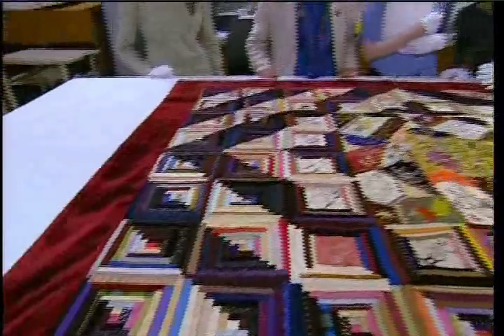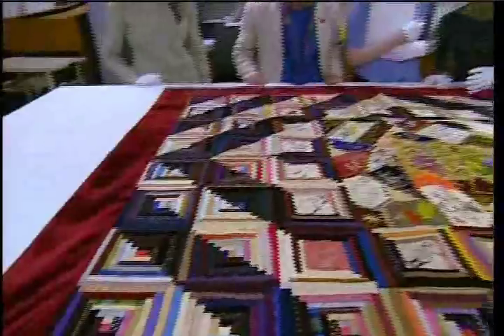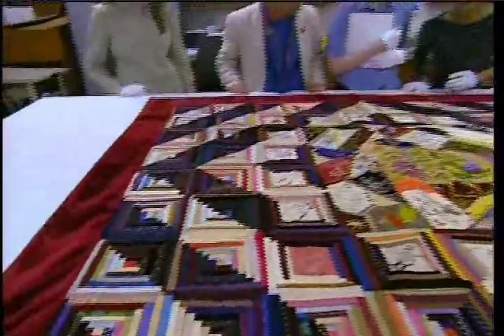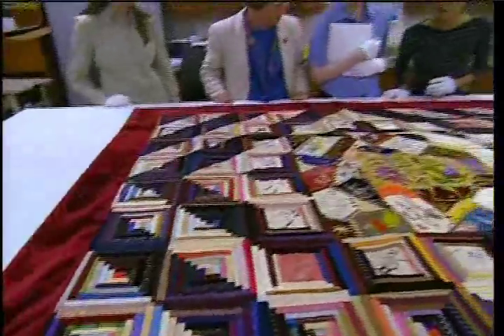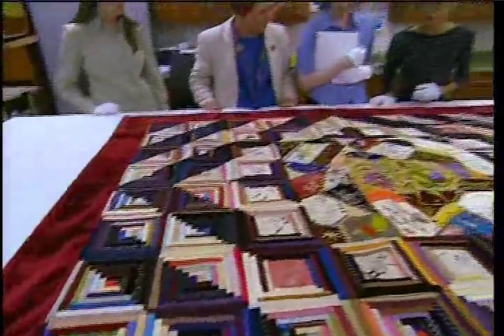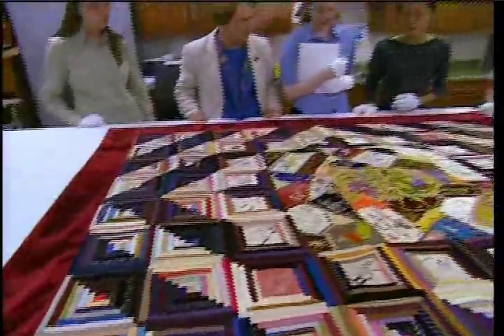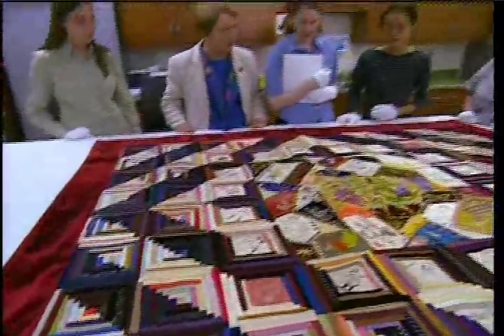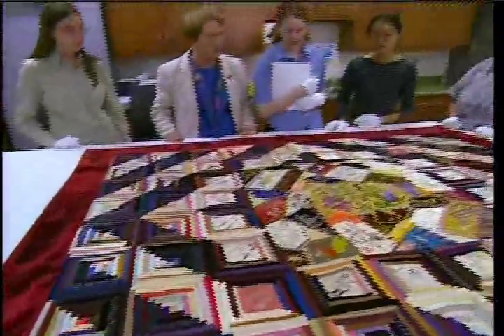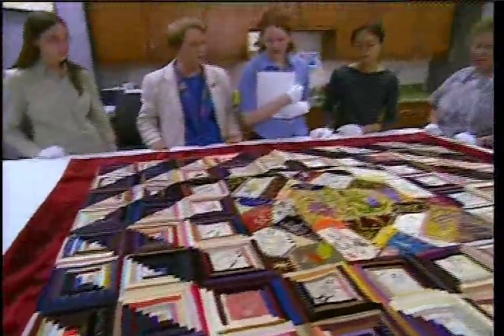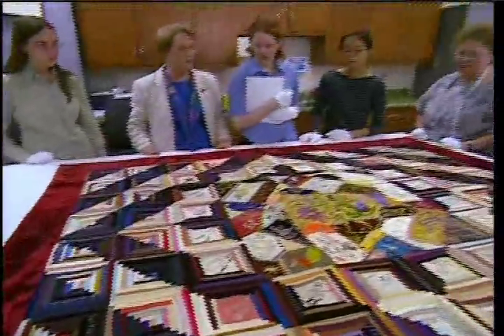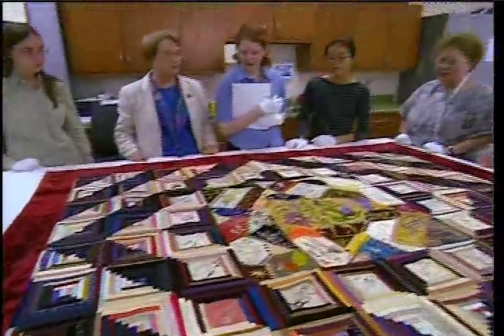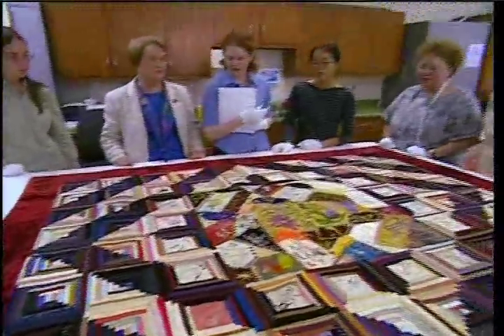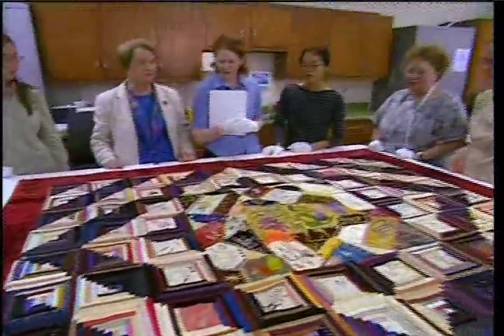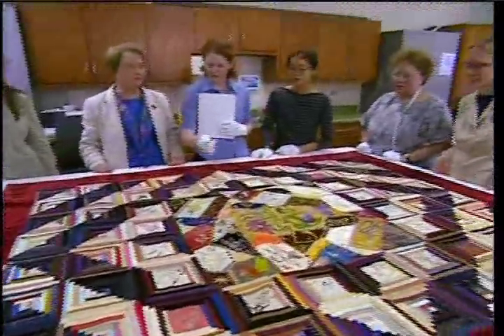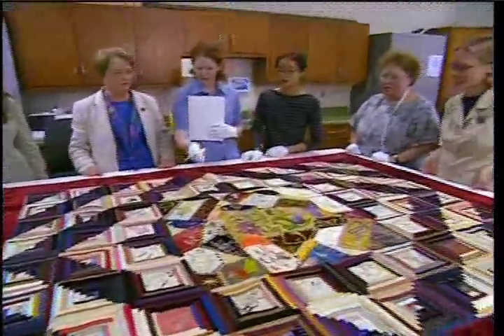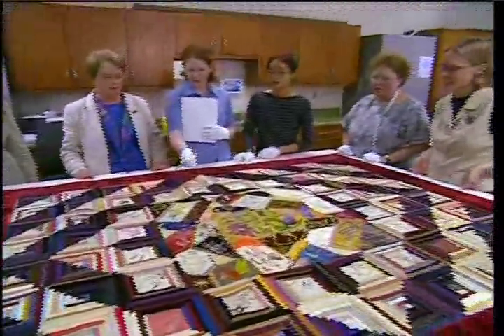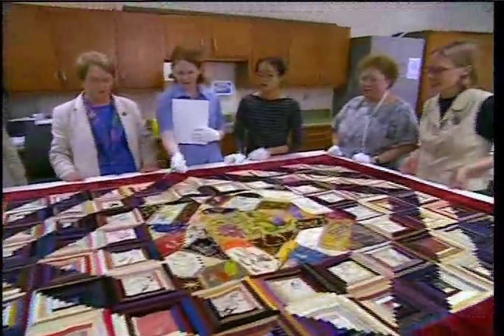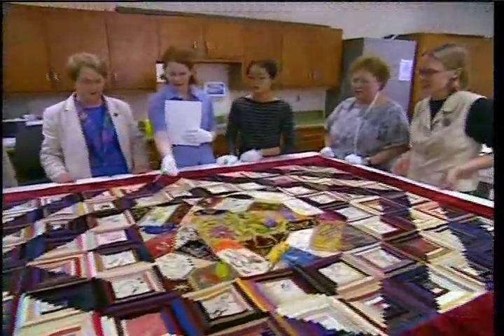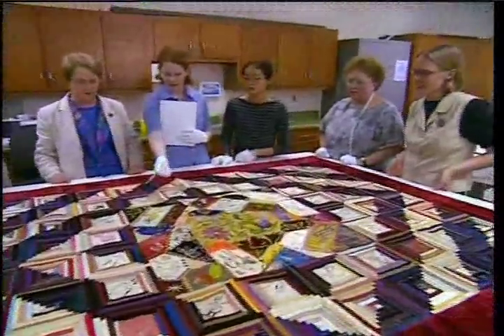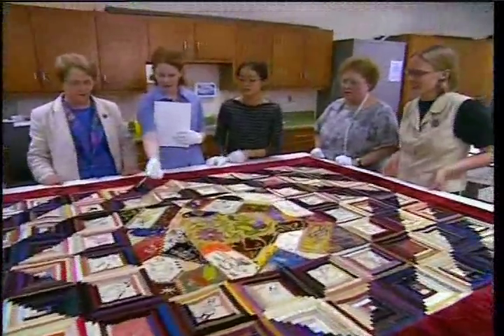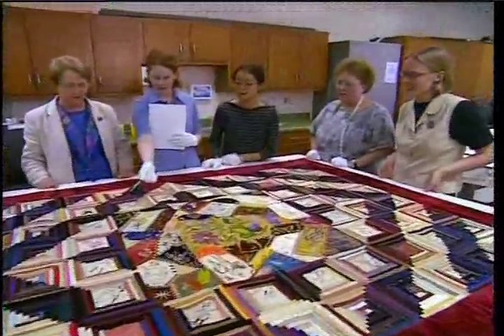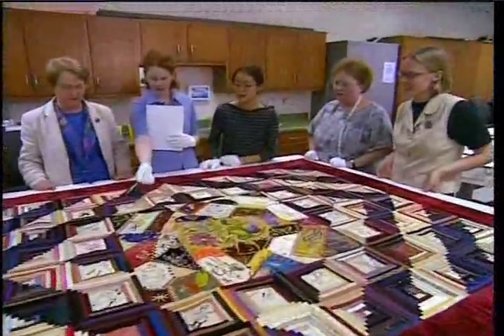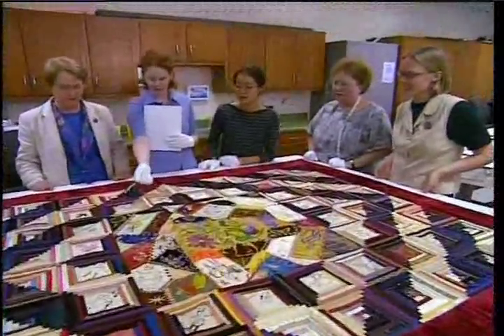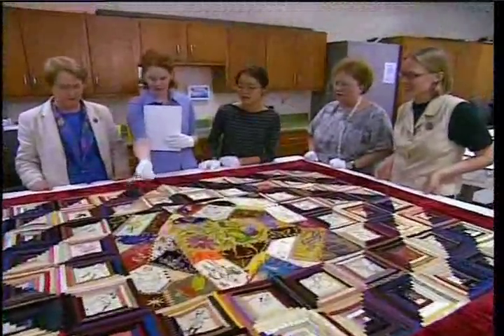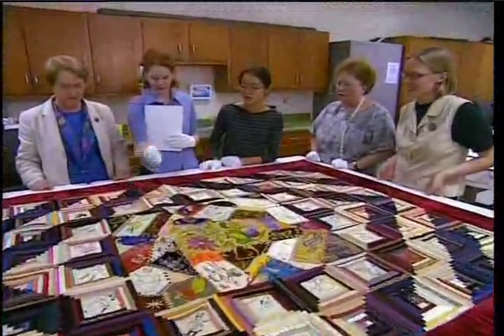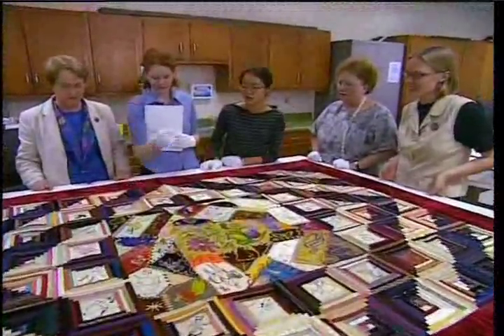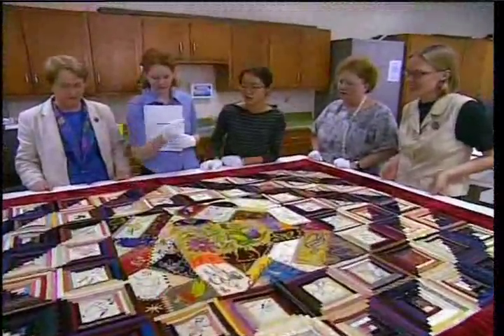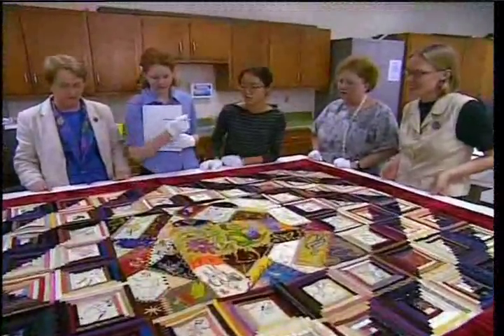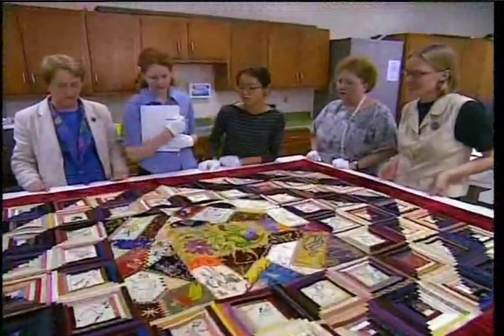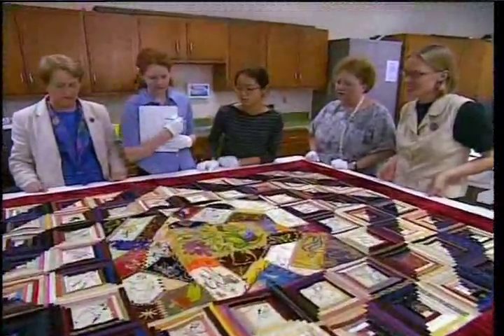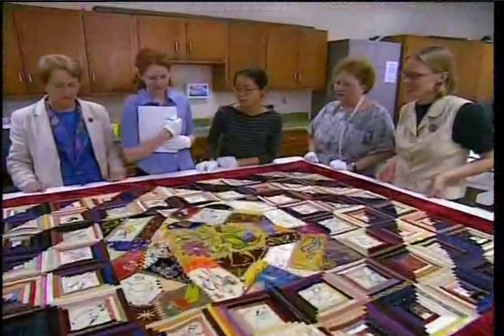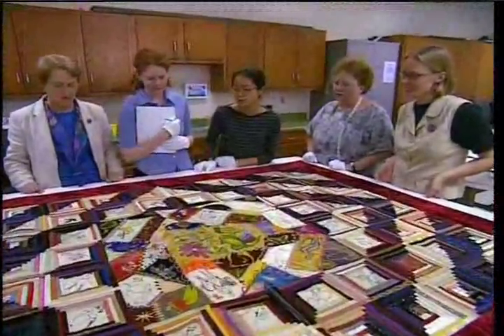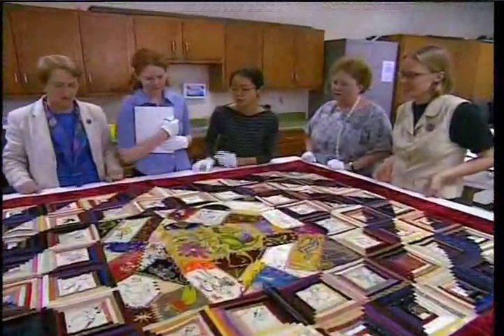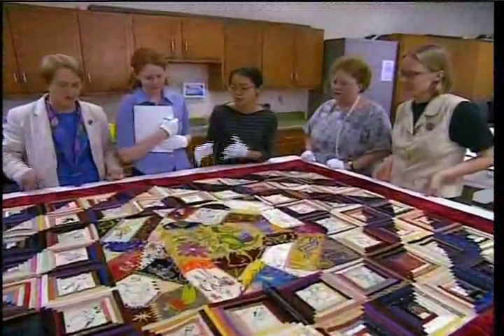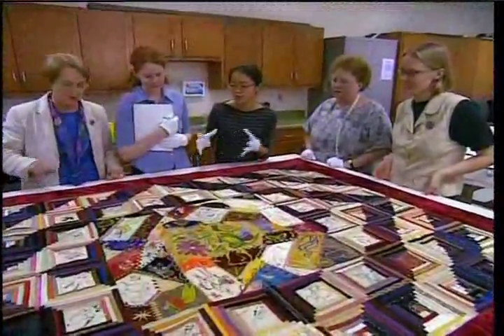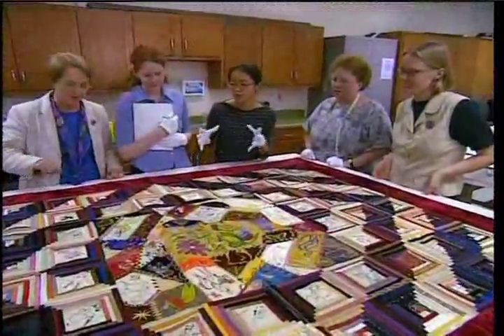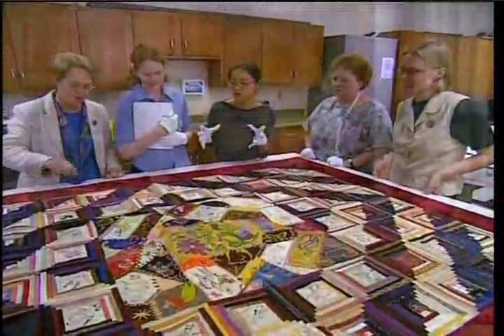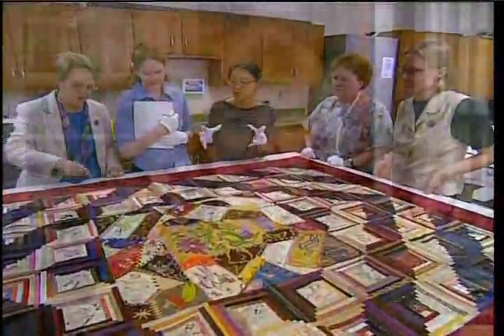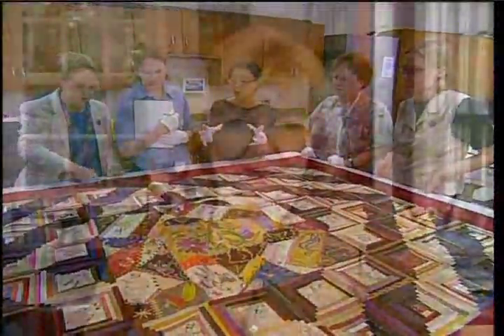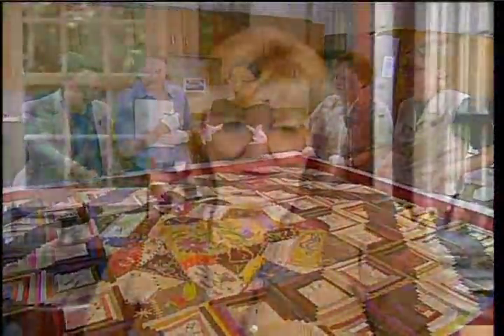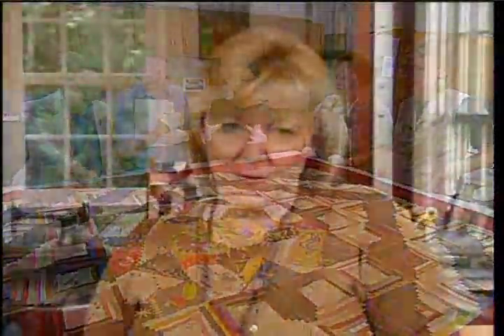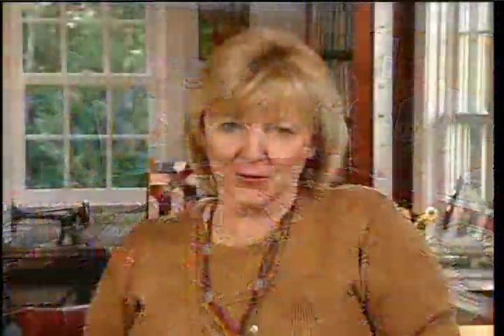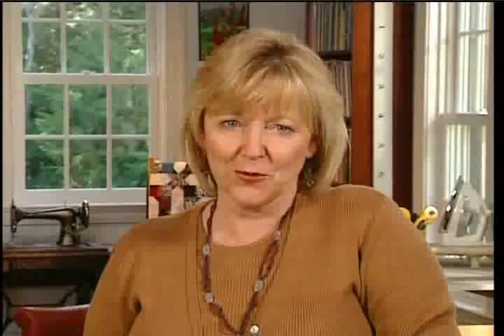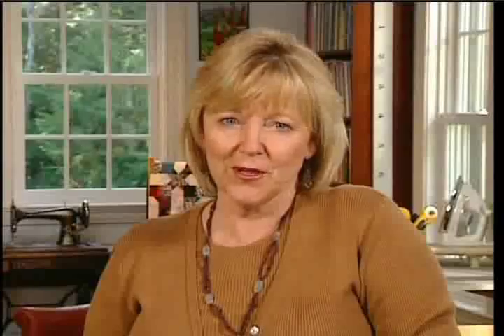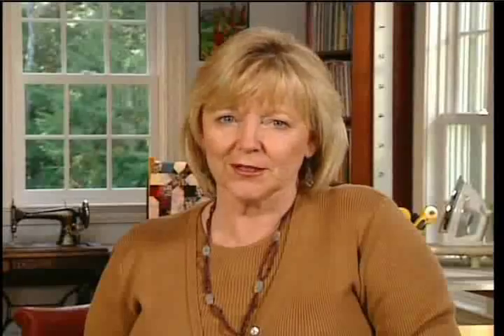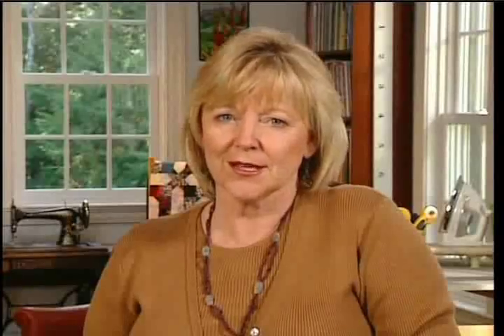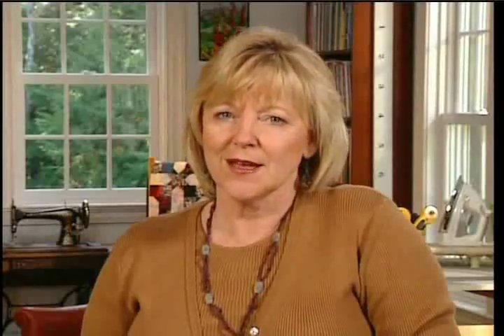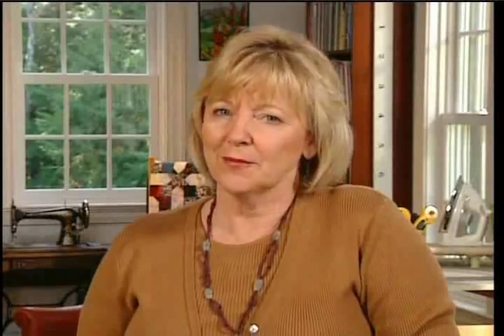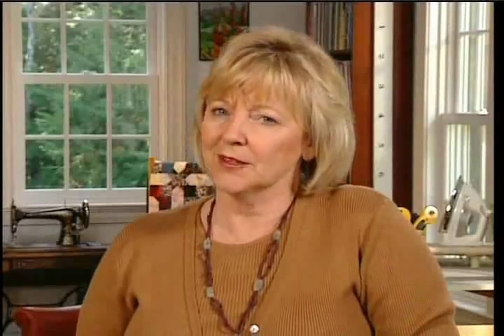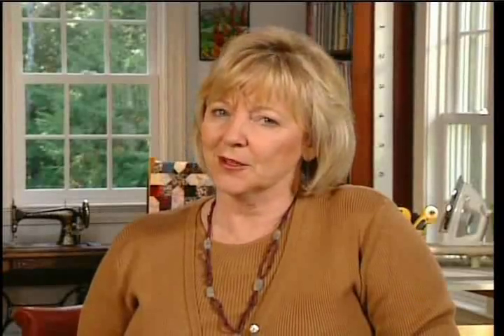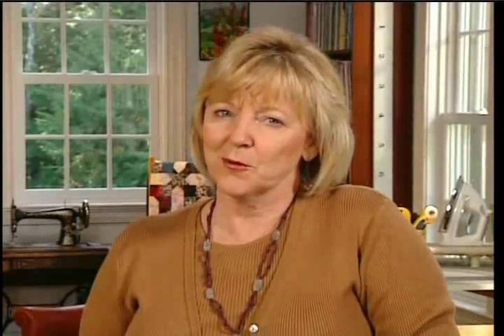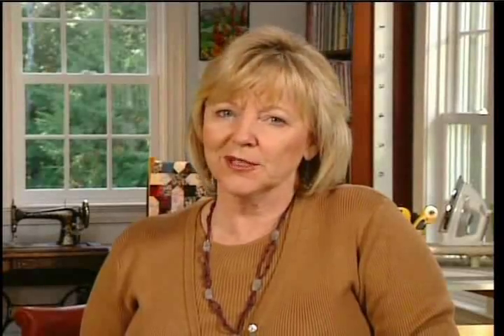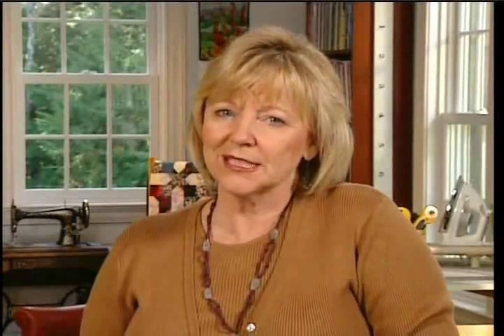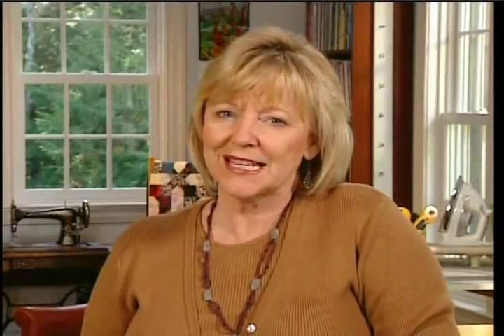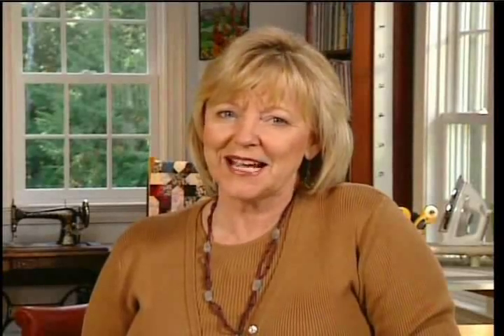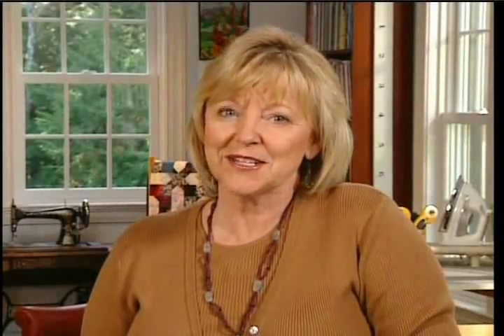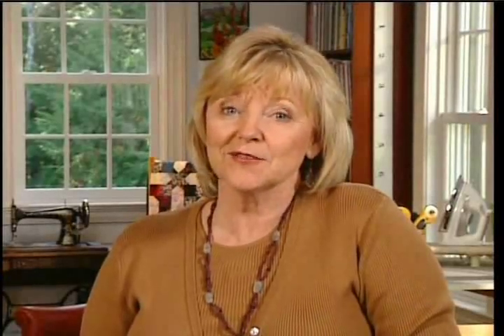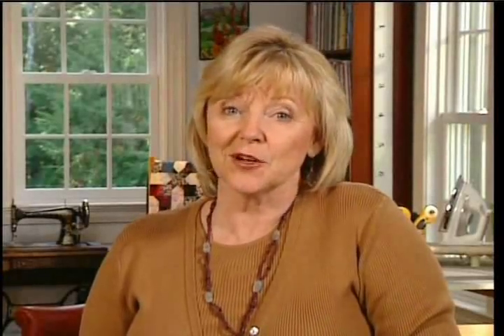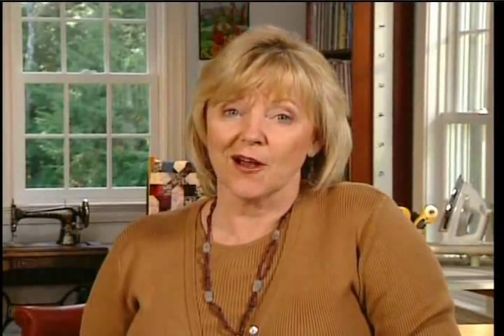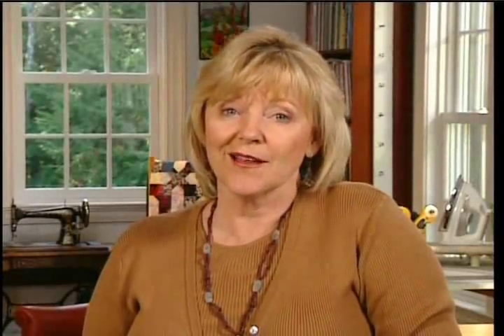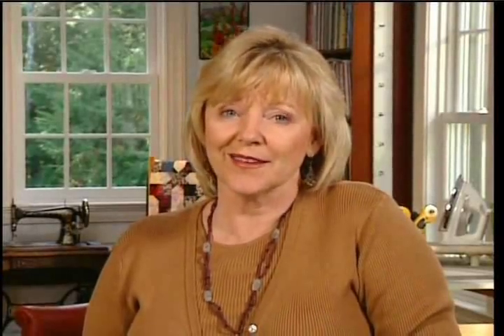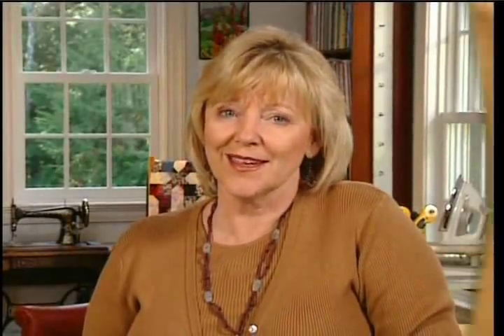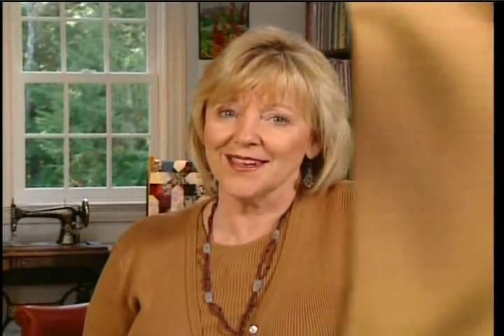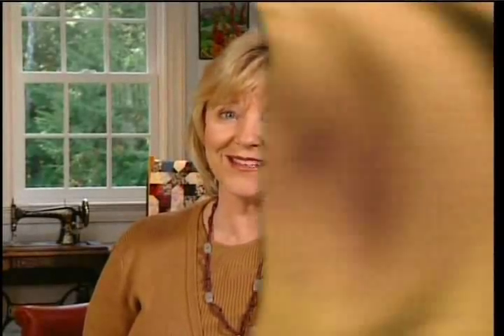They say every quilt tells a story. Some may be buried deep in the faded fibers of old quilts, but the quilt detectives are on the case.